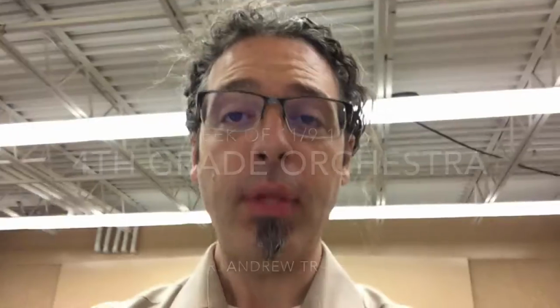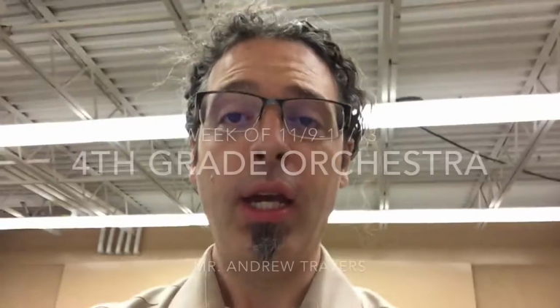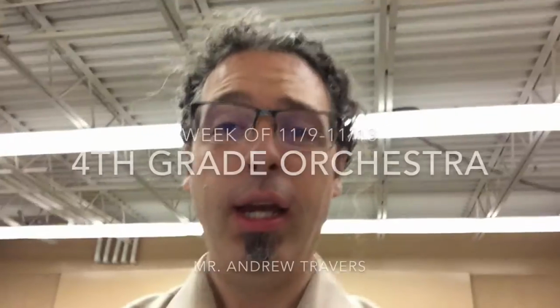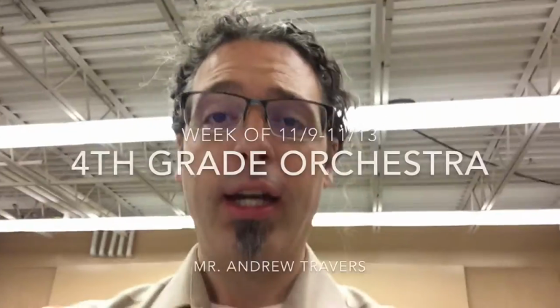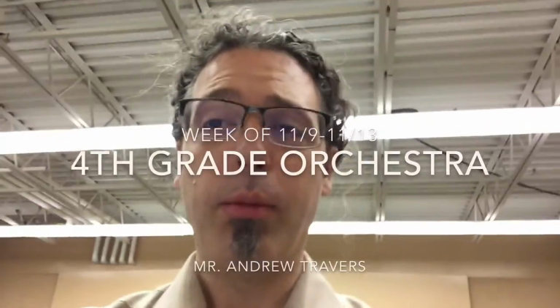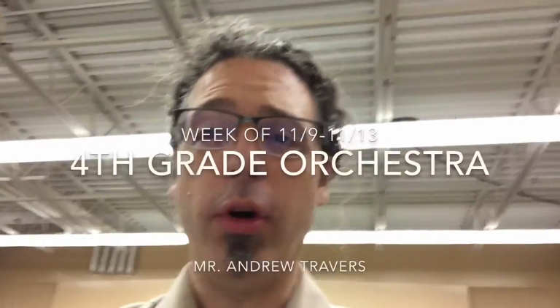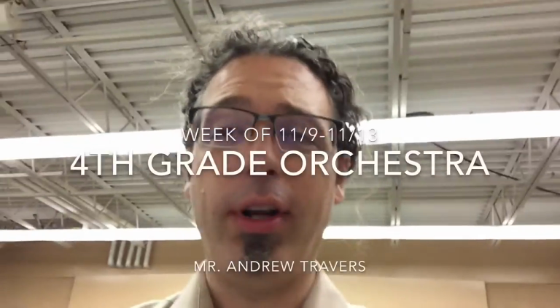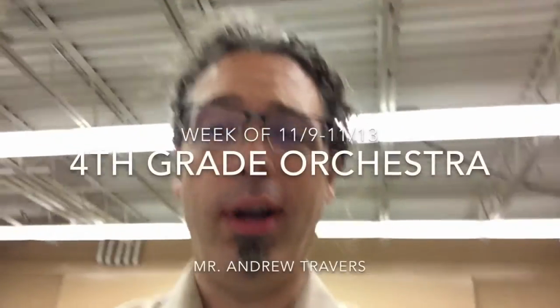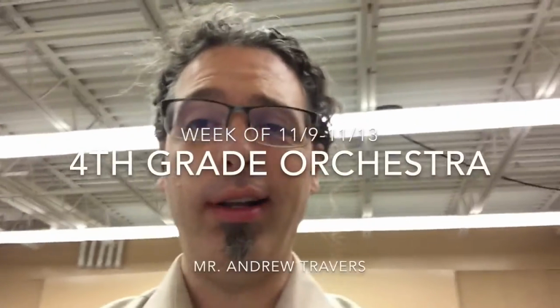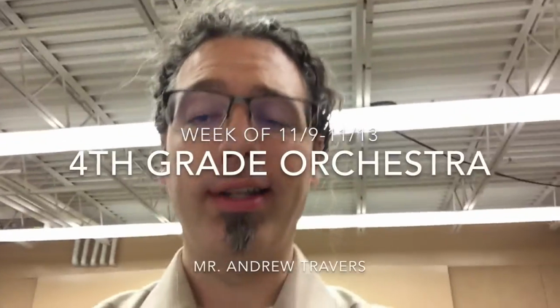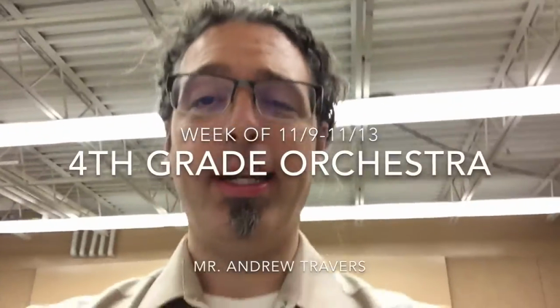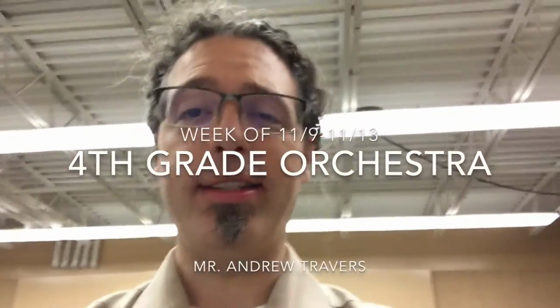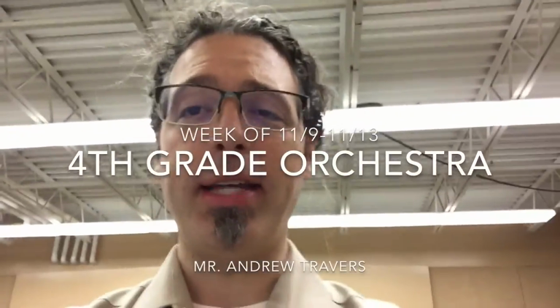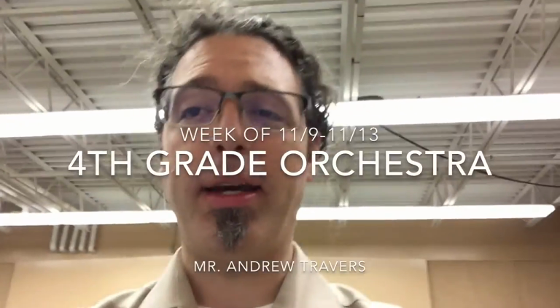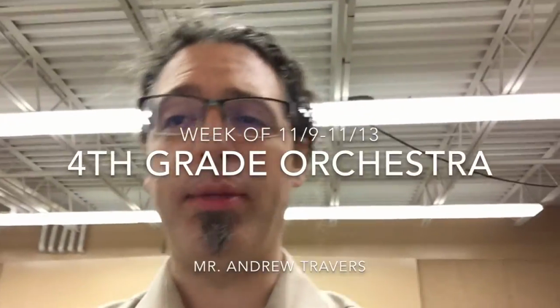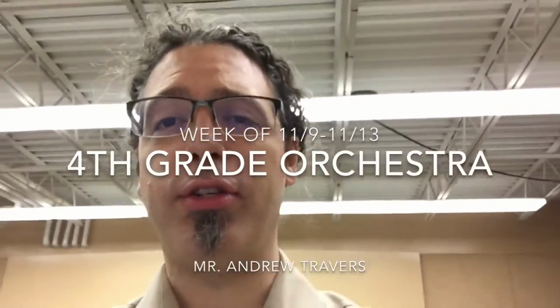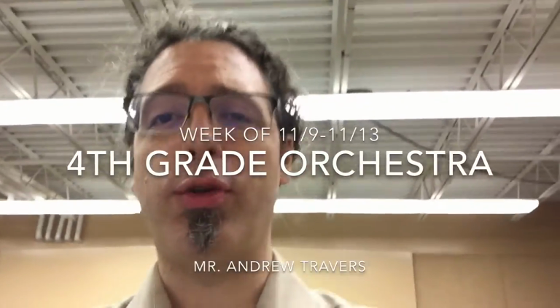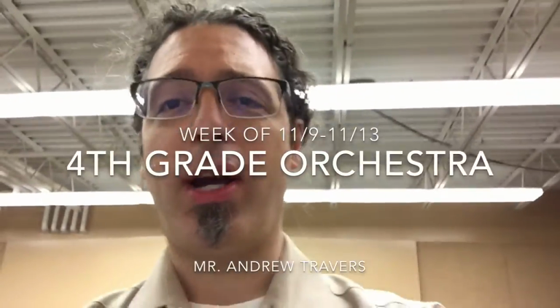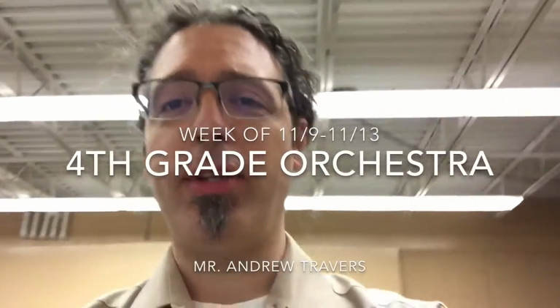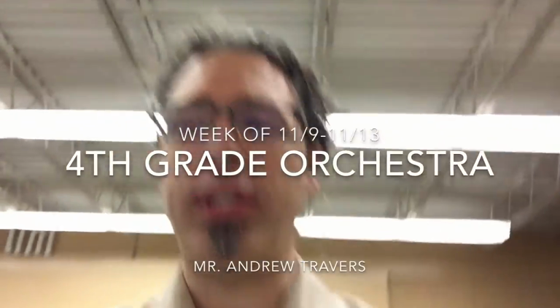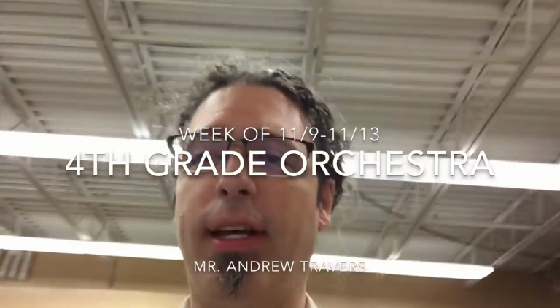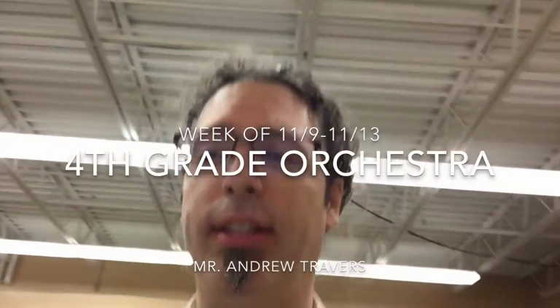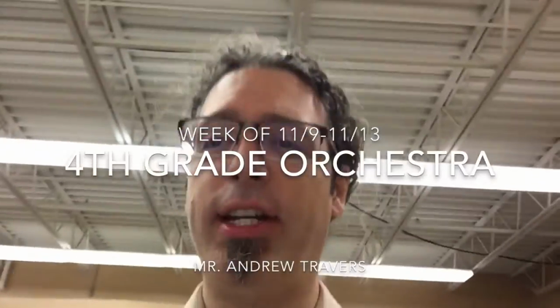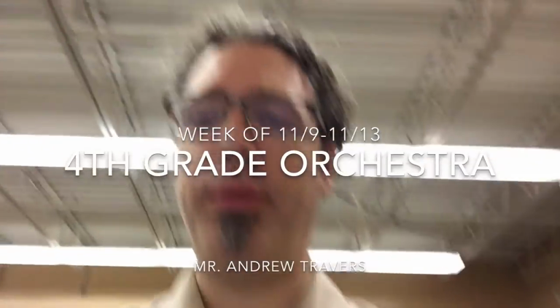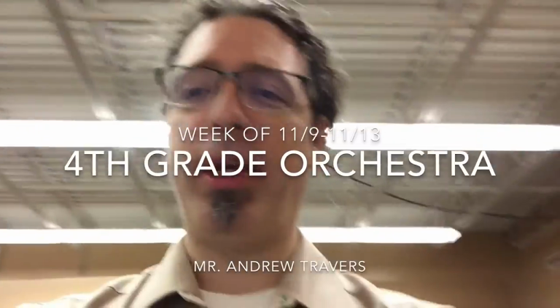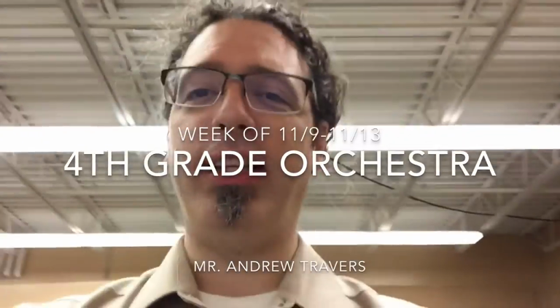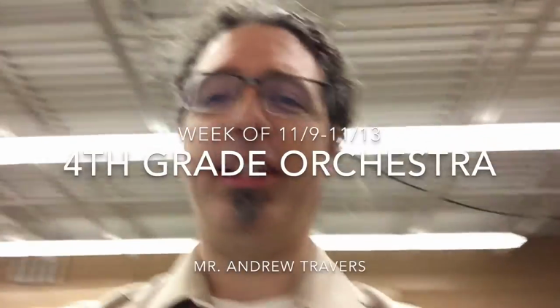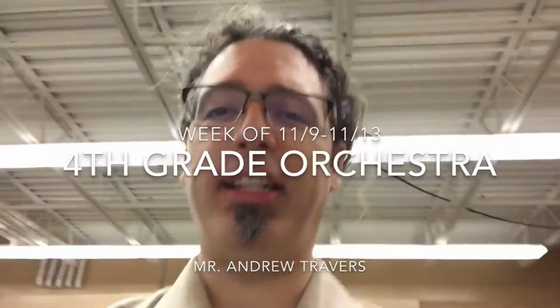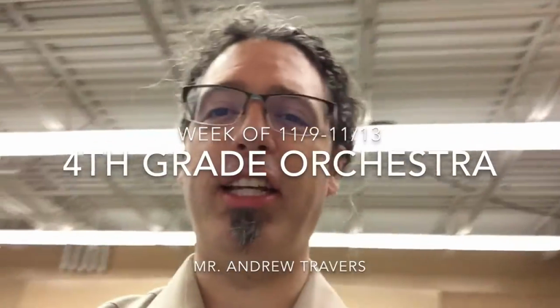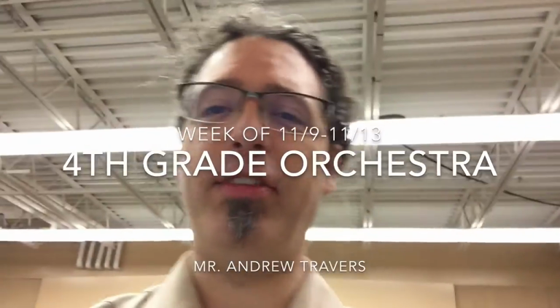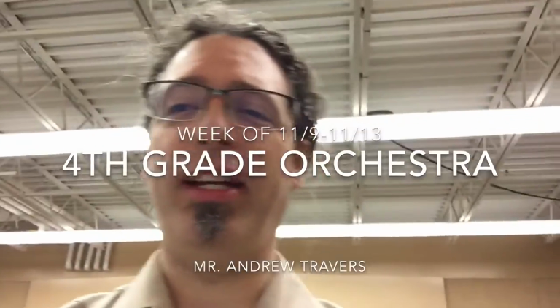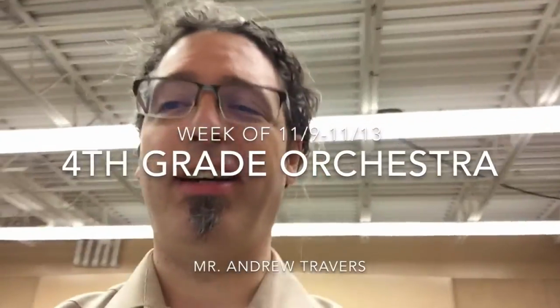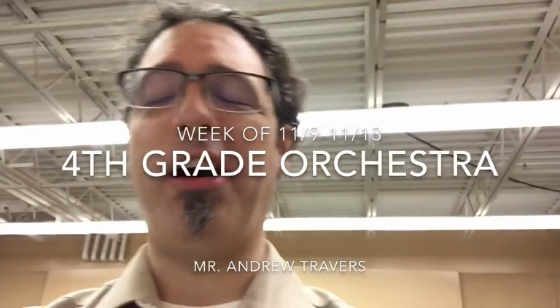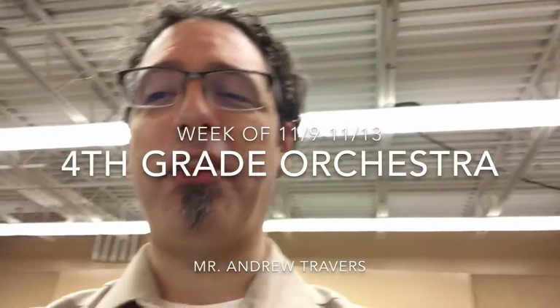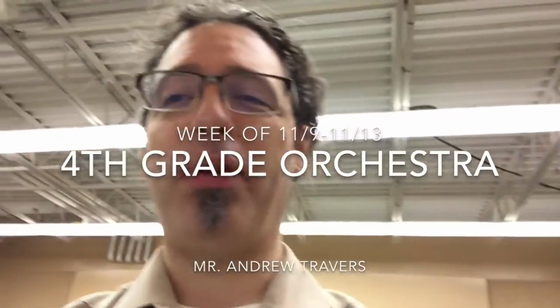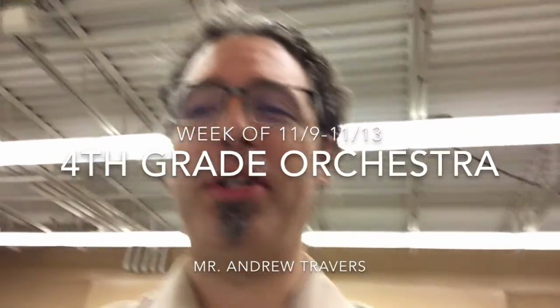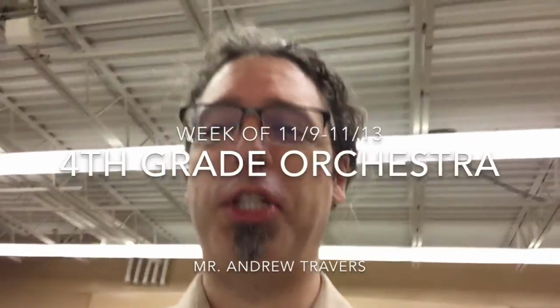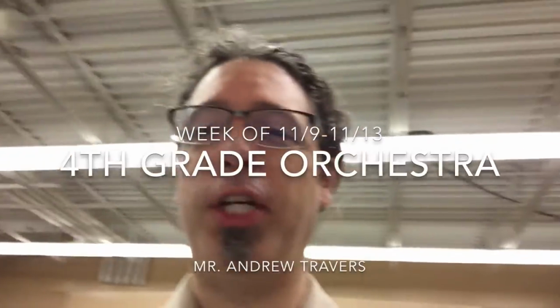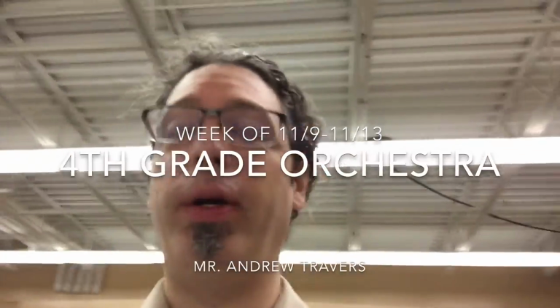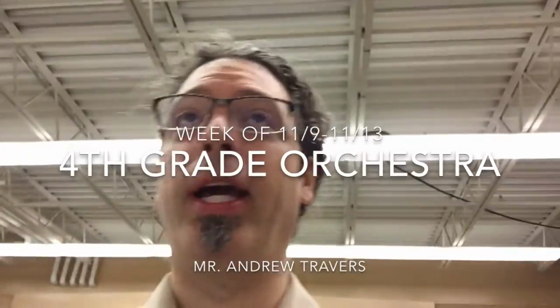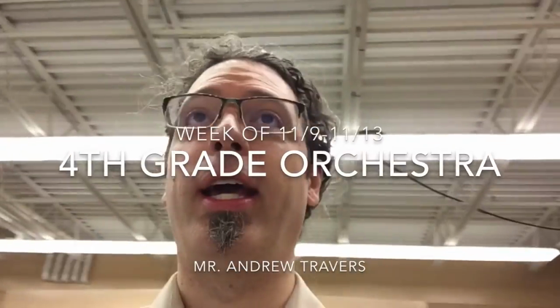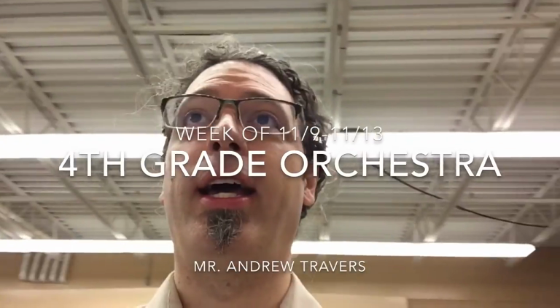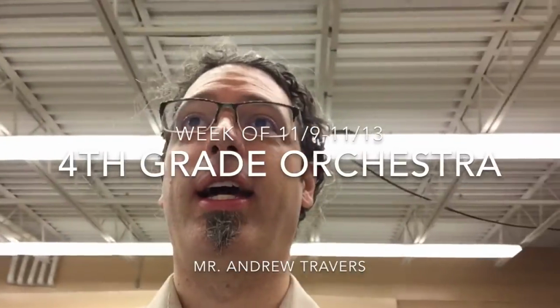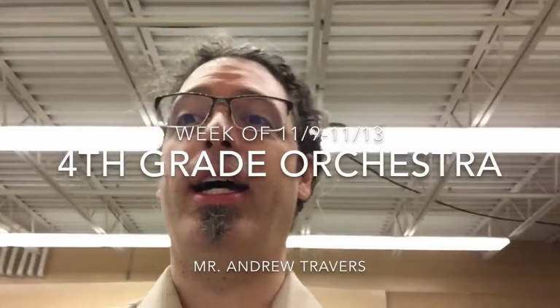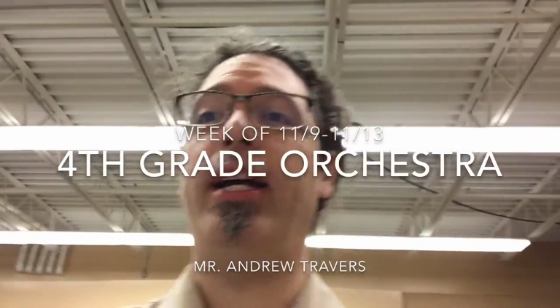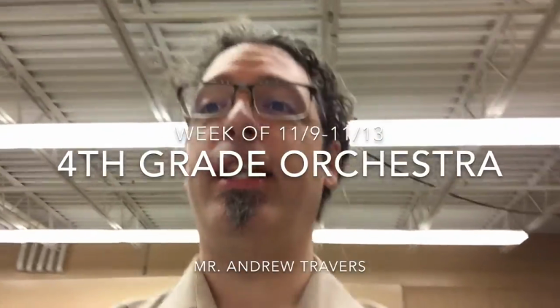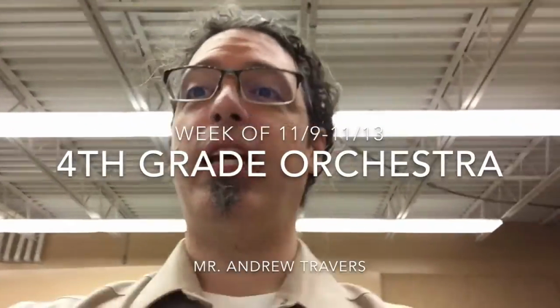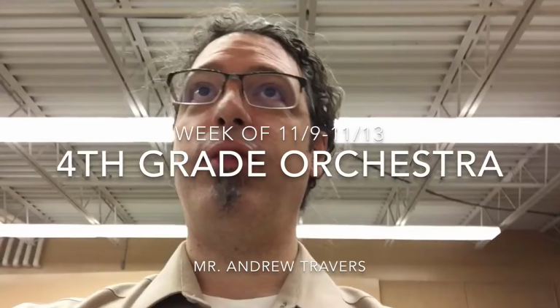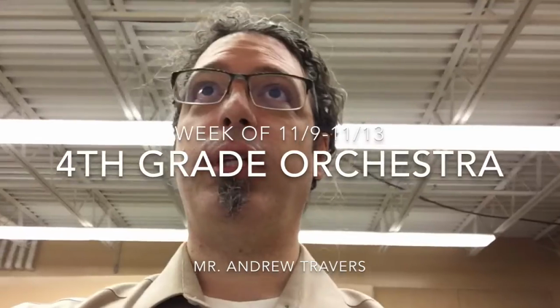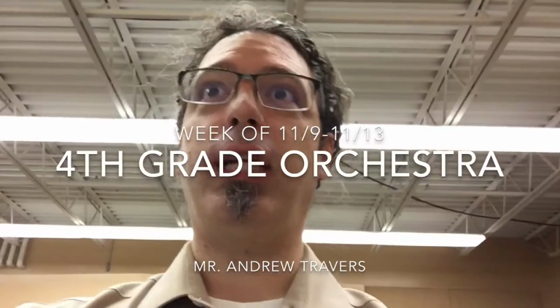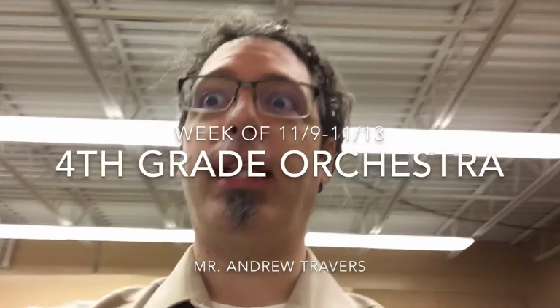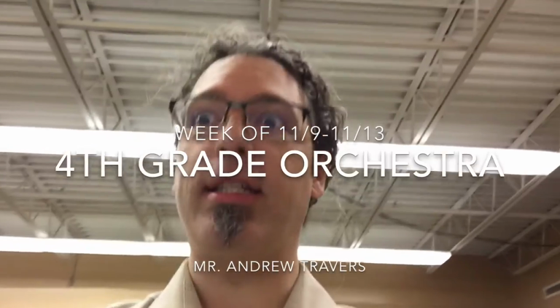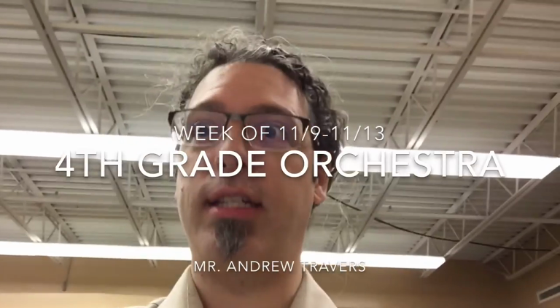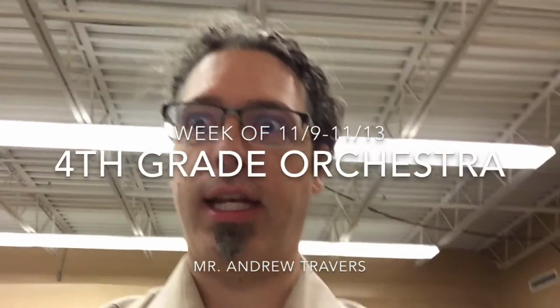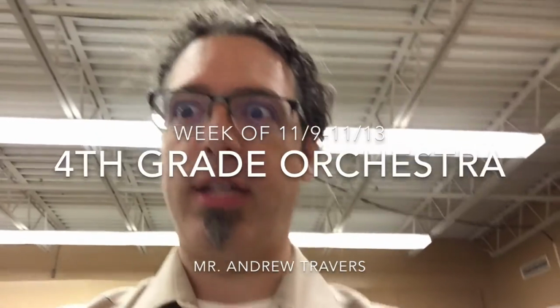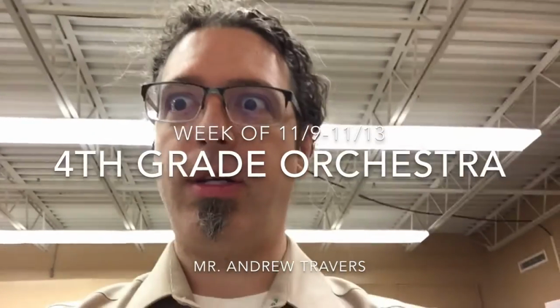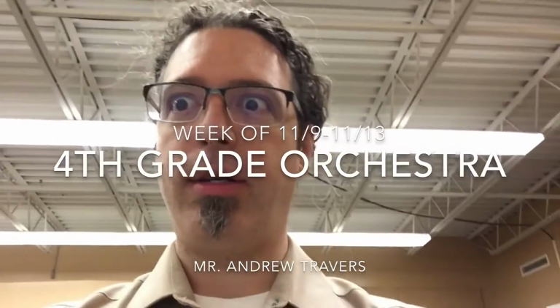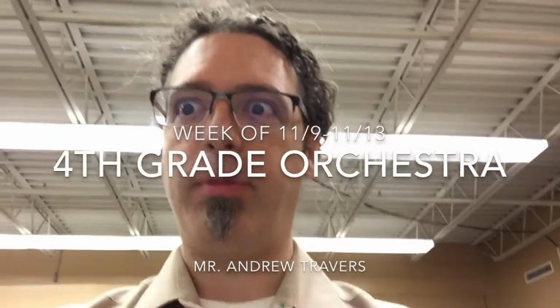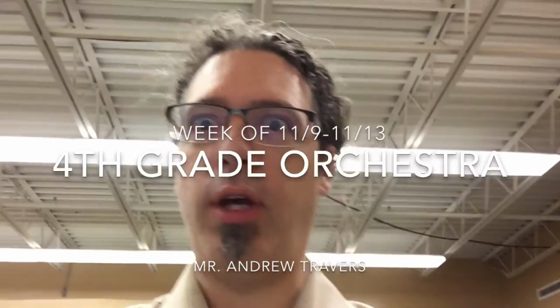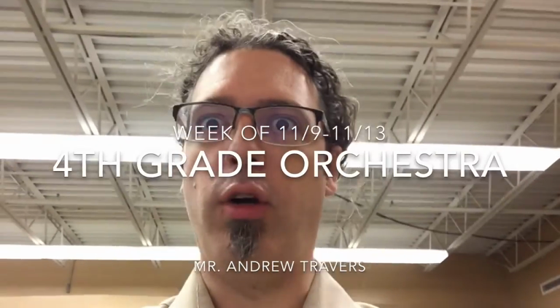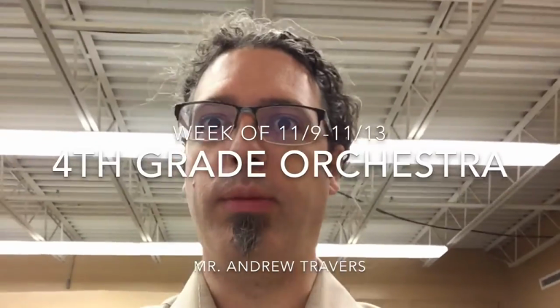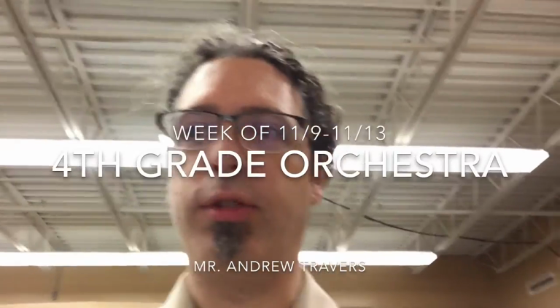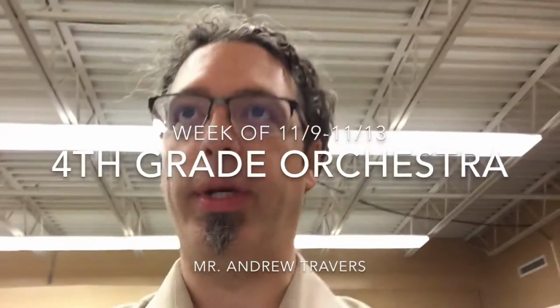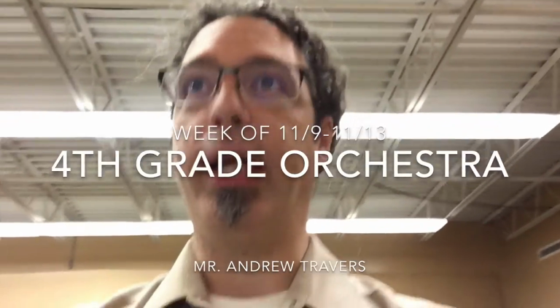Good morning, y'all. It's Mr. Travers, Terry Redland in Cleveland, Hawthorne 2, here to give you a little lesson in case you have to be home this week.